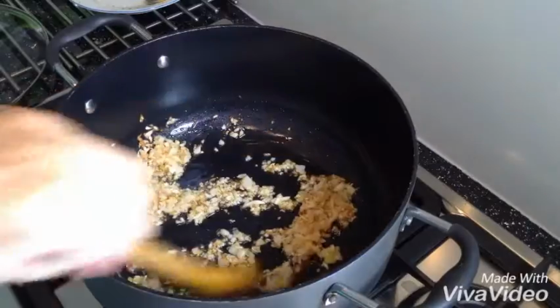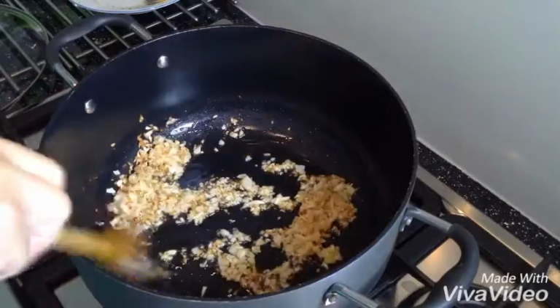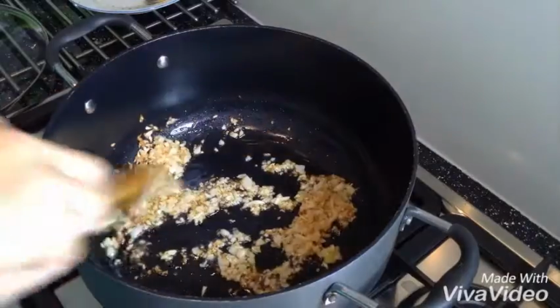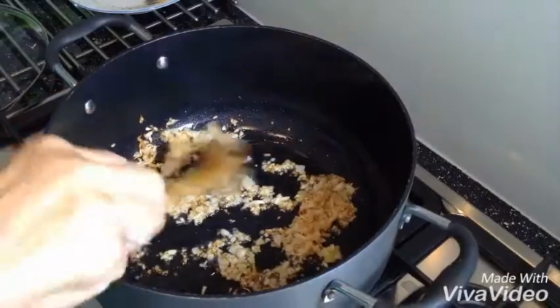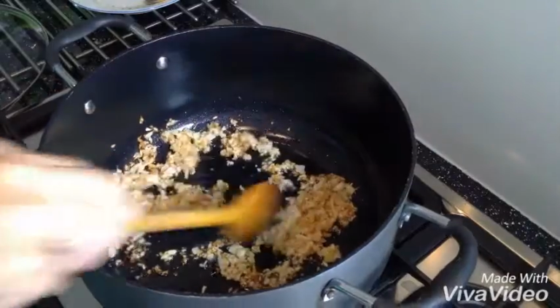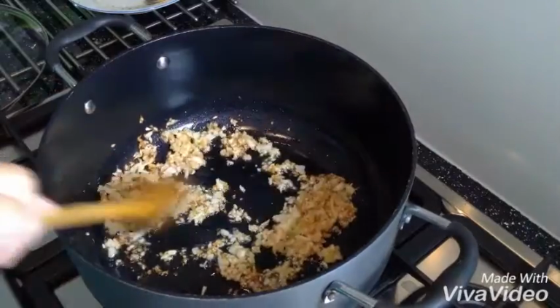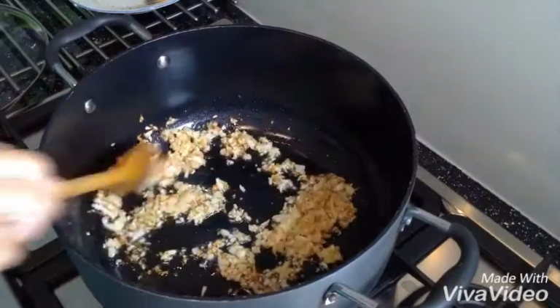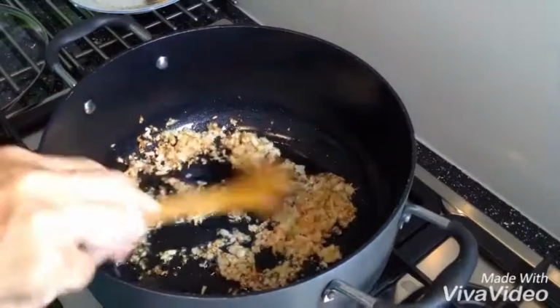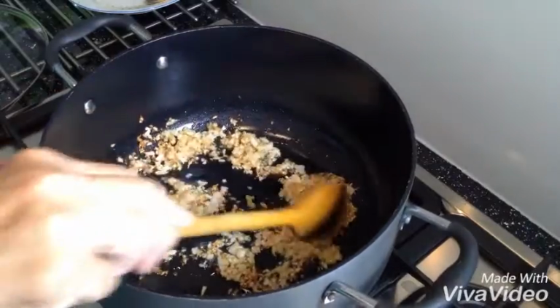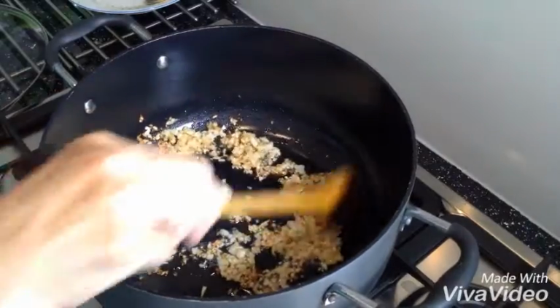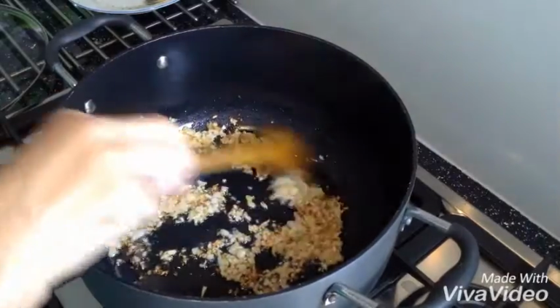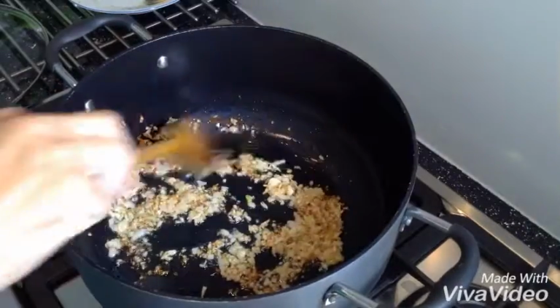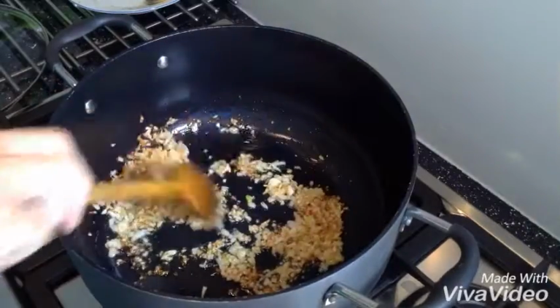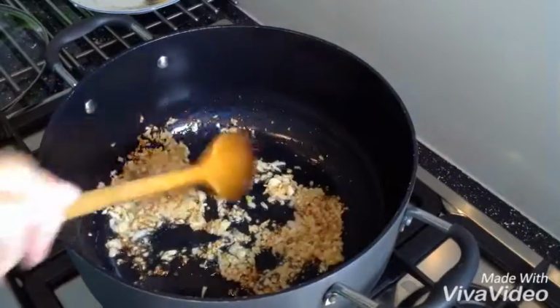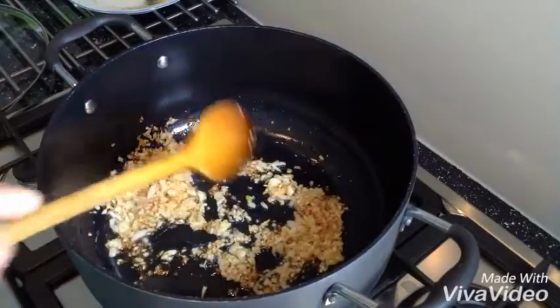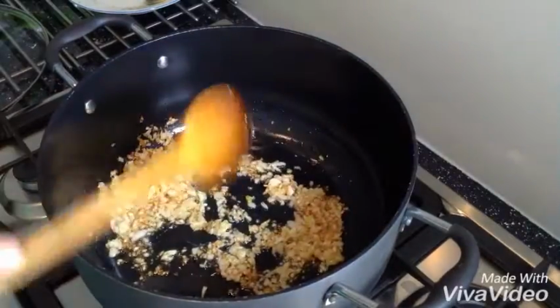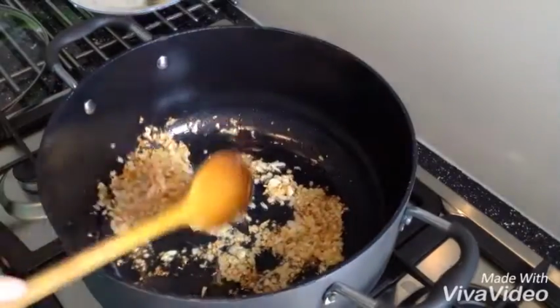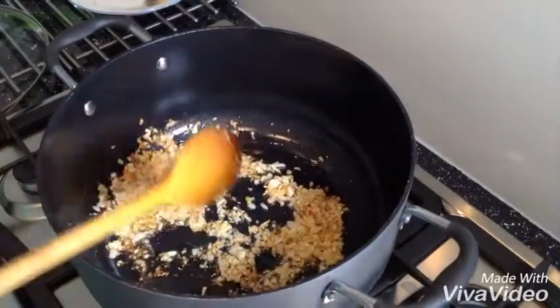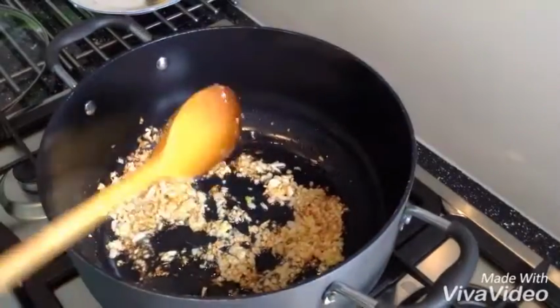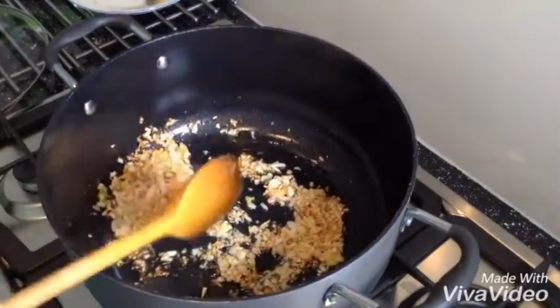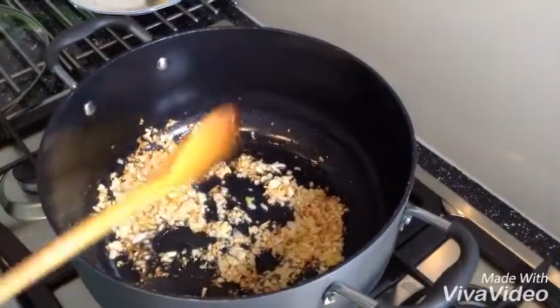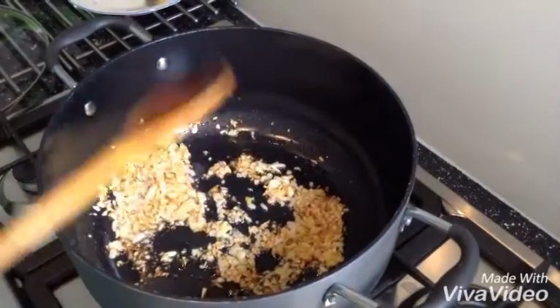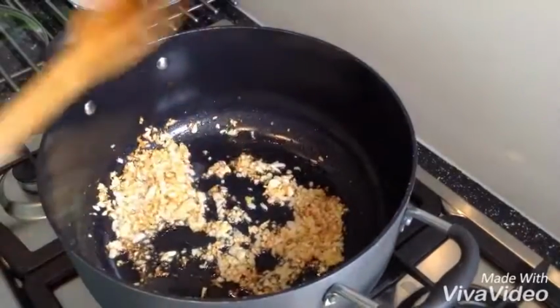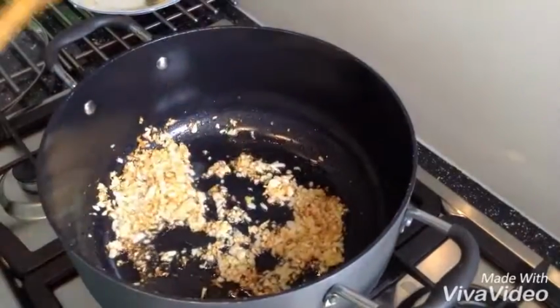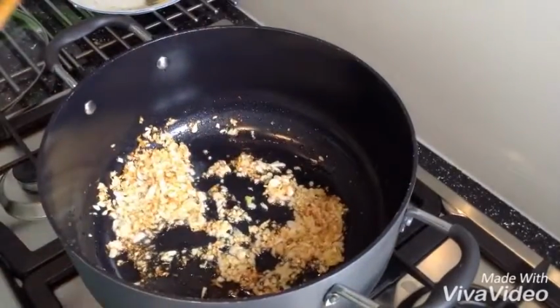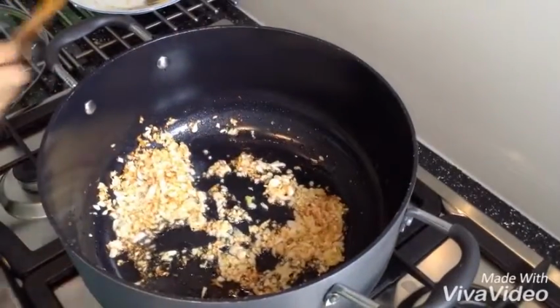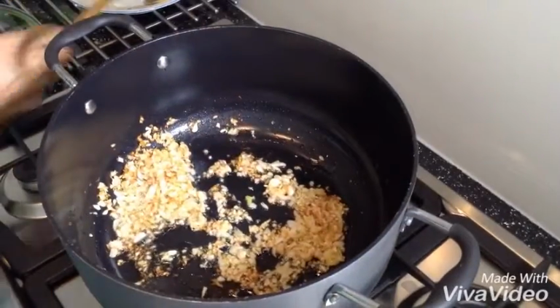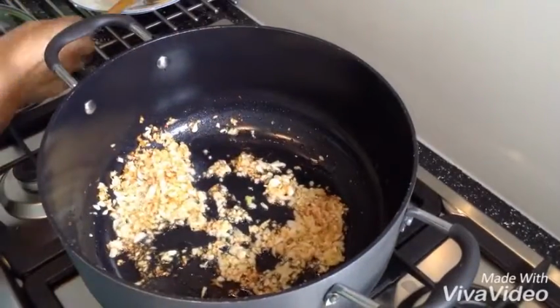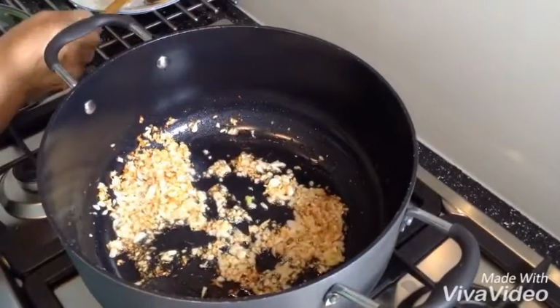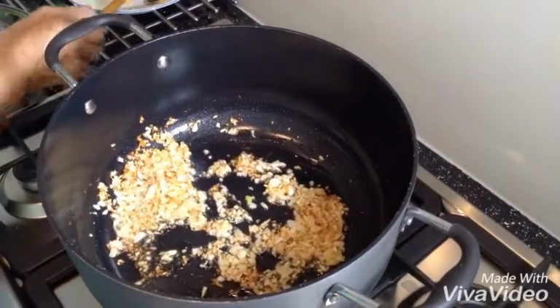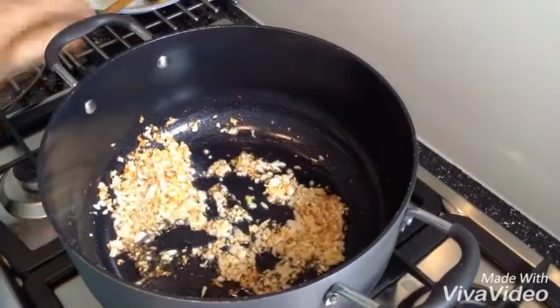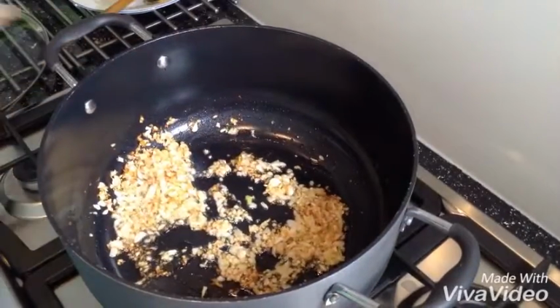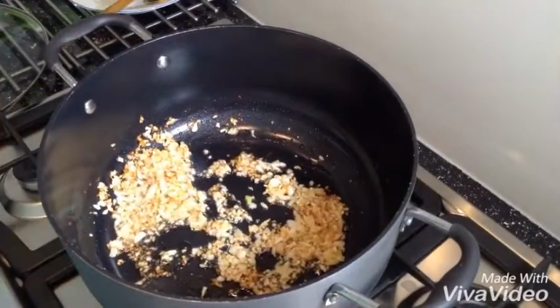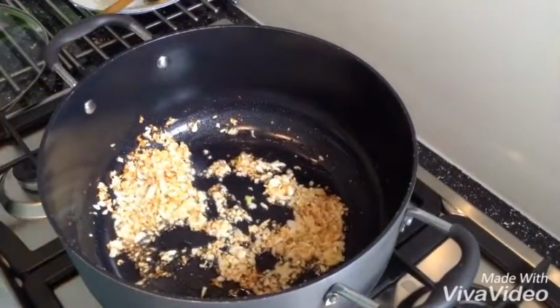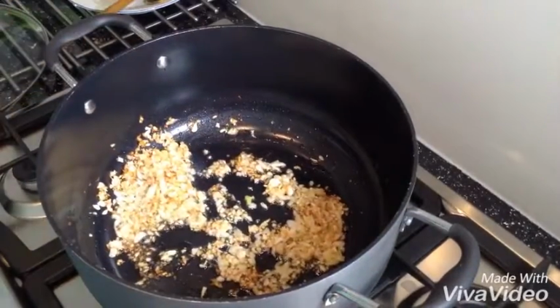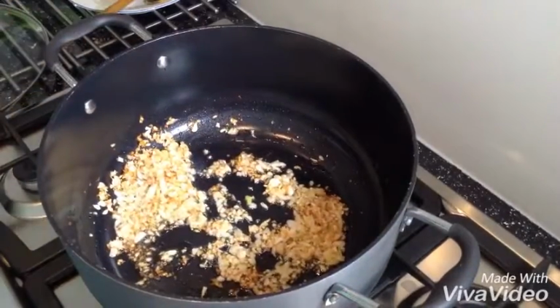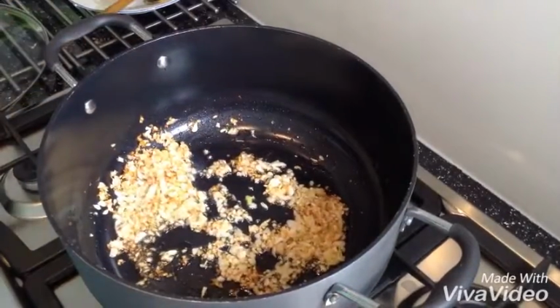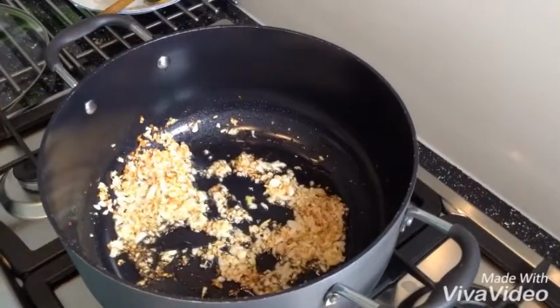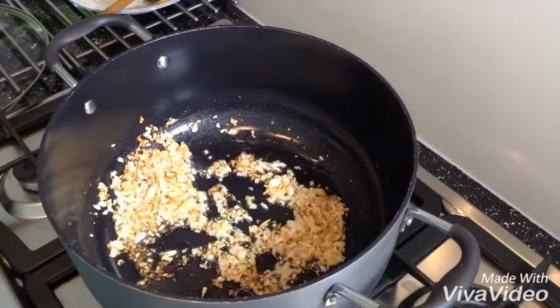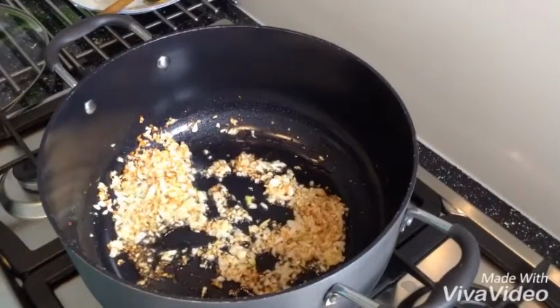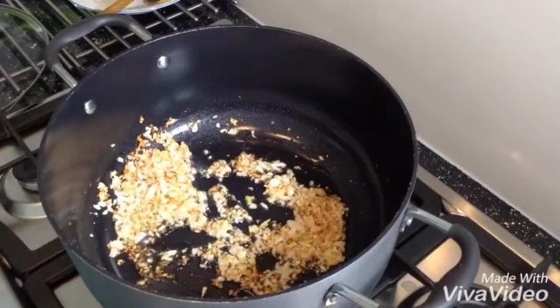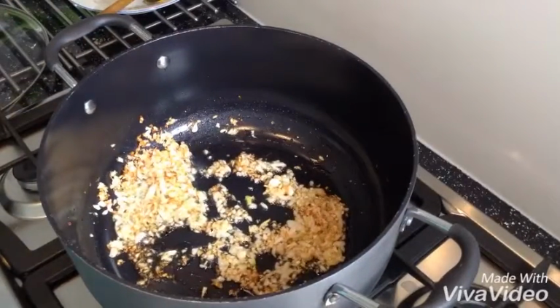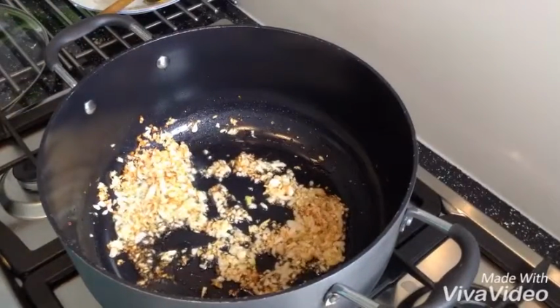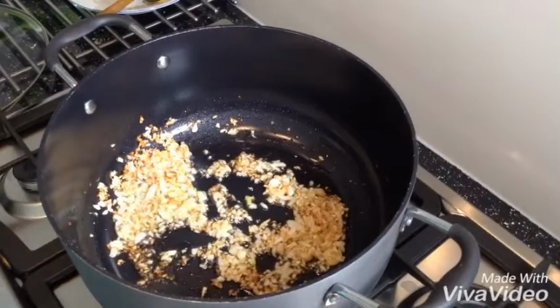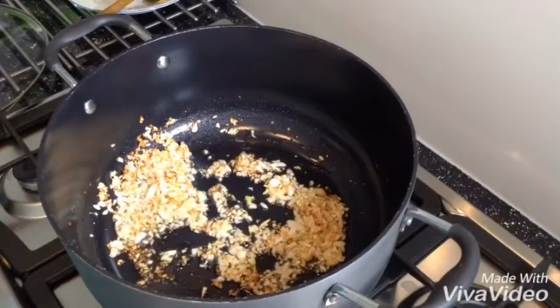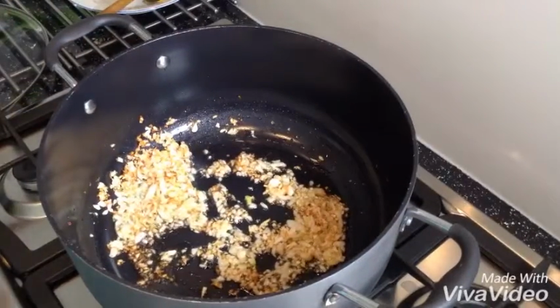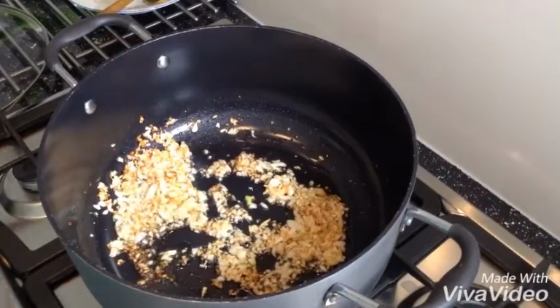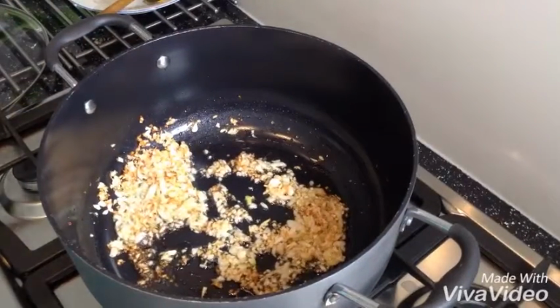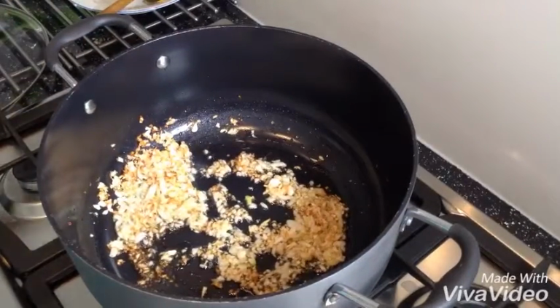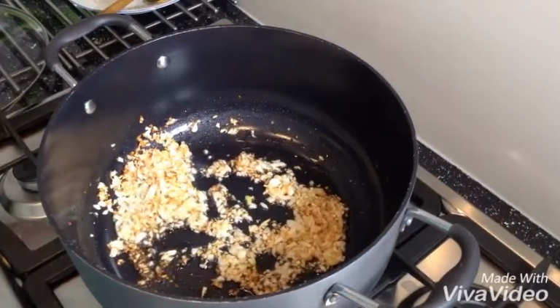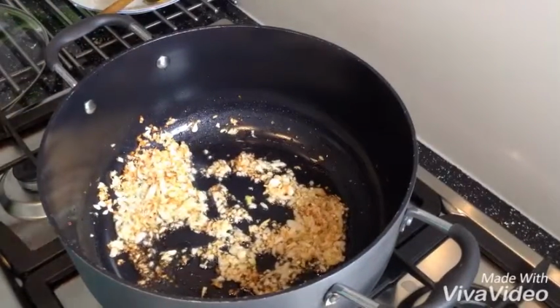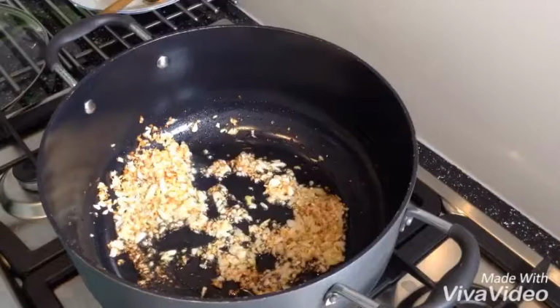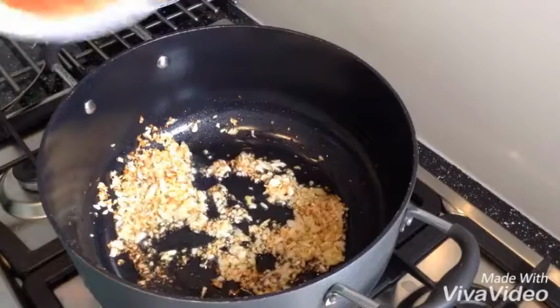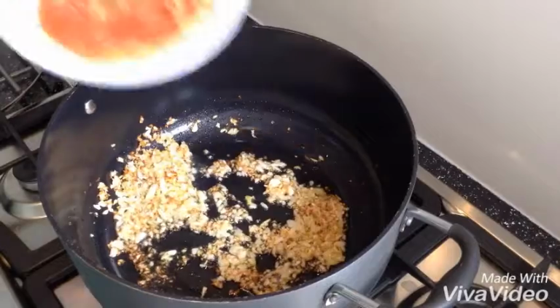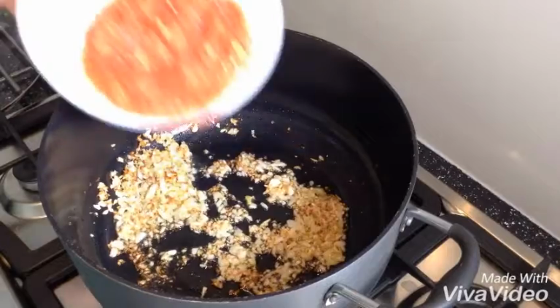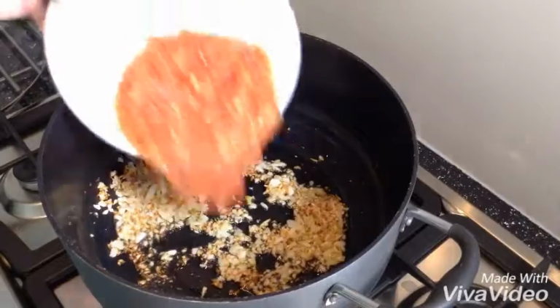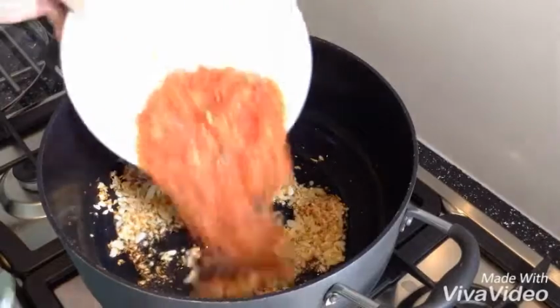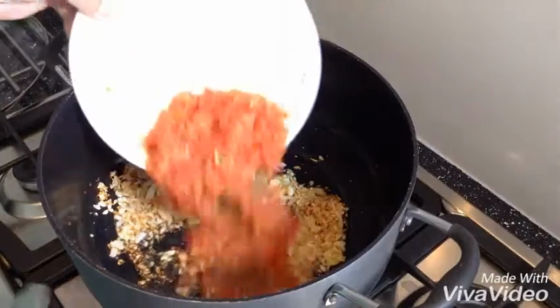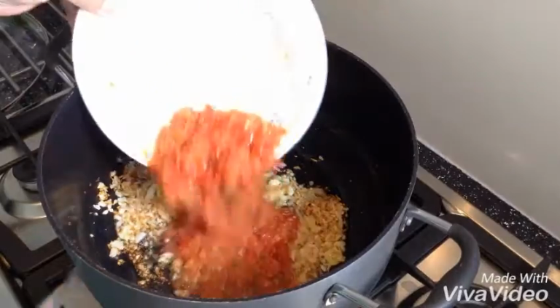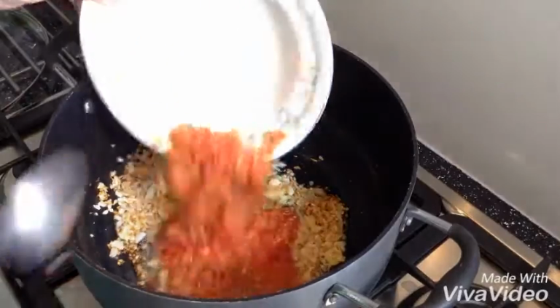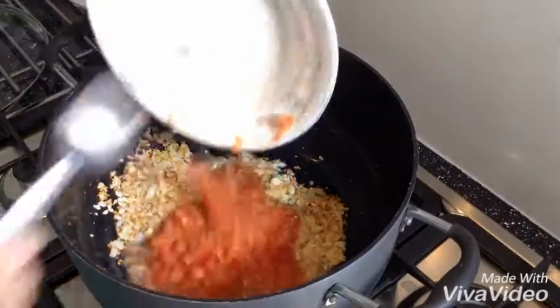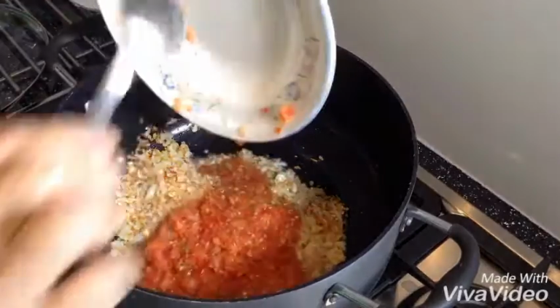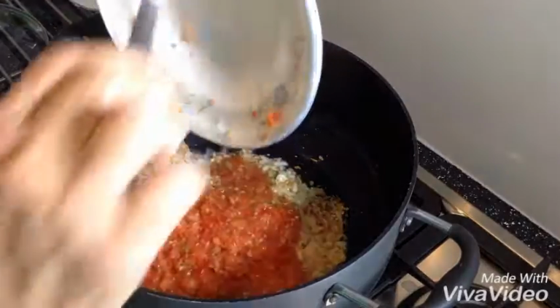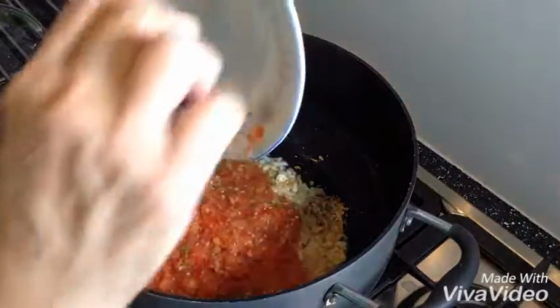My onions are done. I've got 3 tomatoes and 2 green chillies in here — that all goes in.